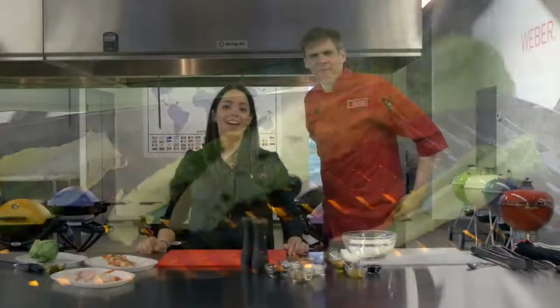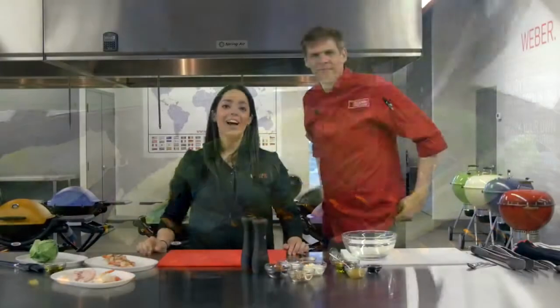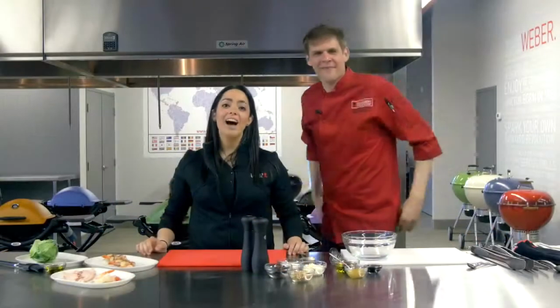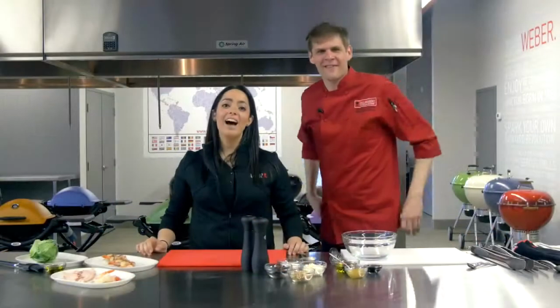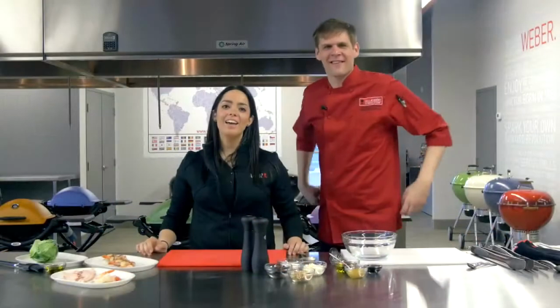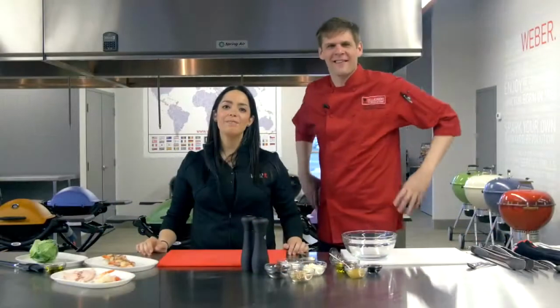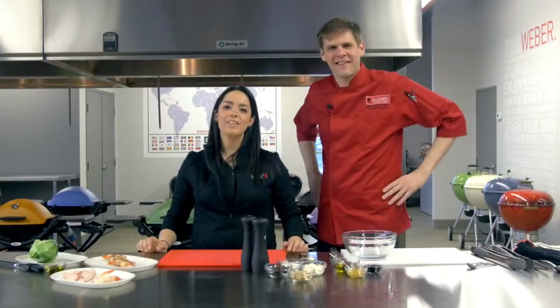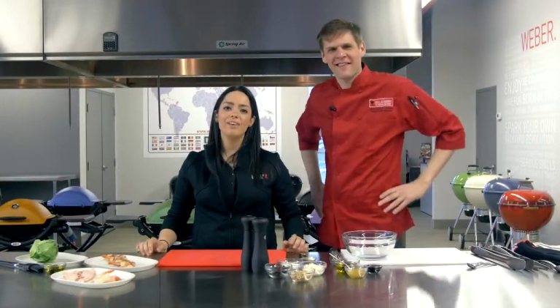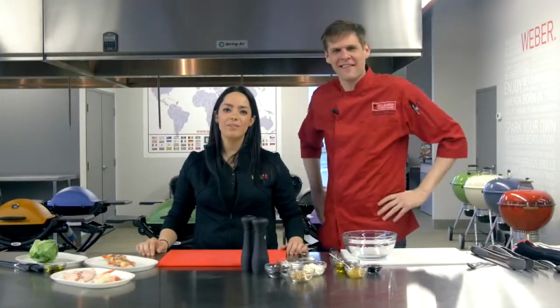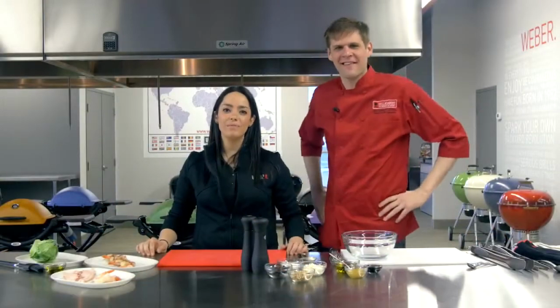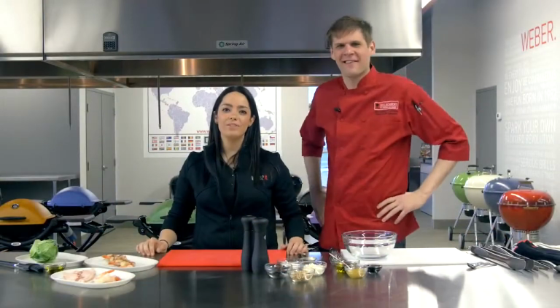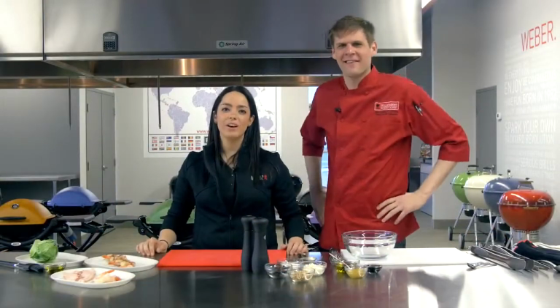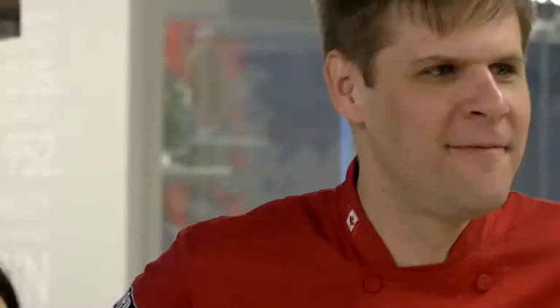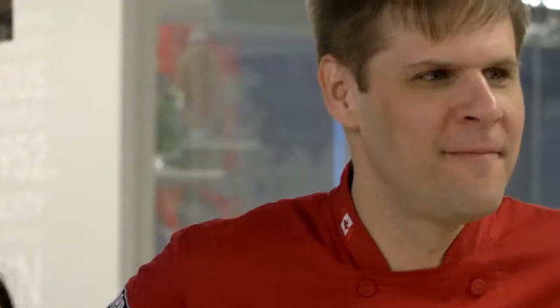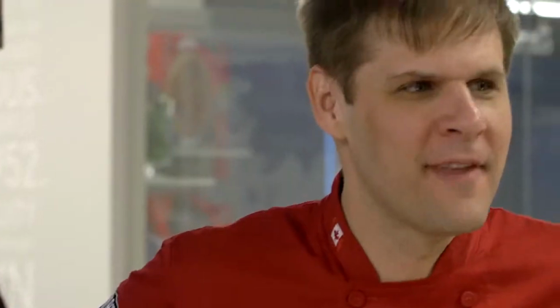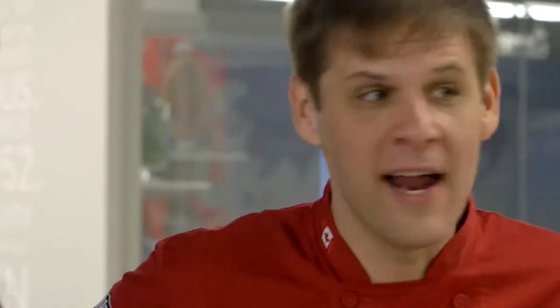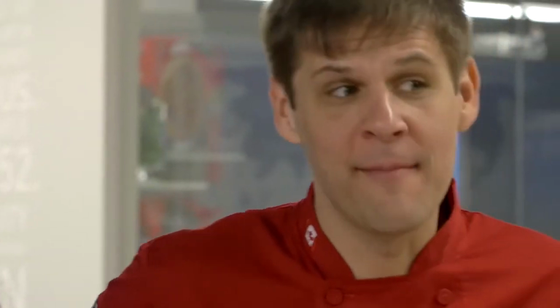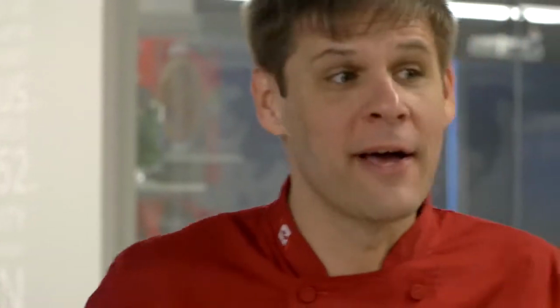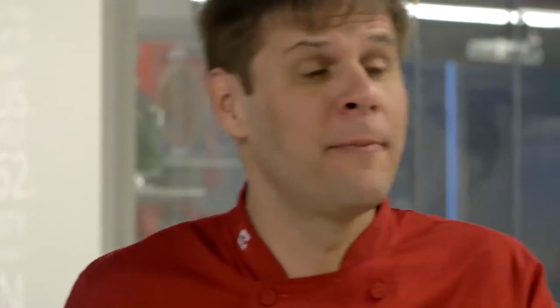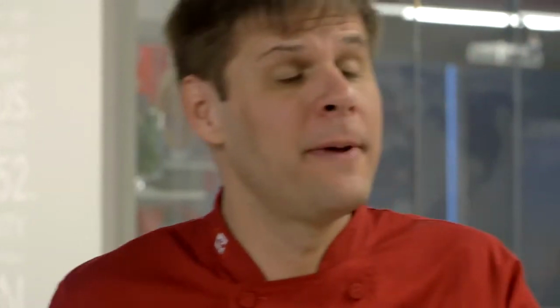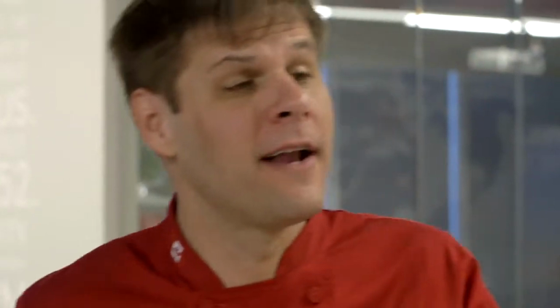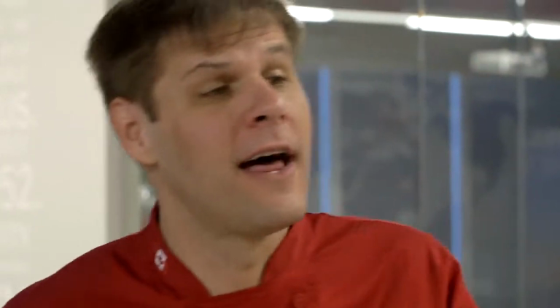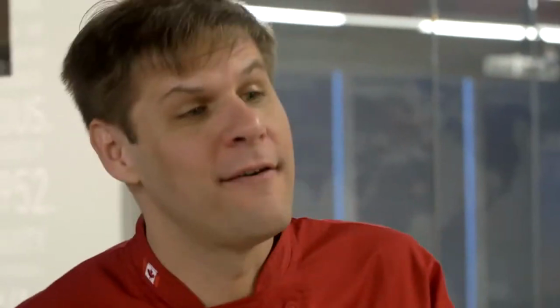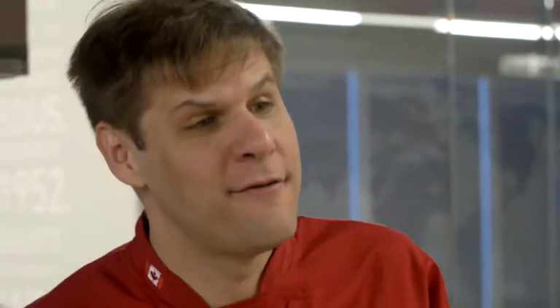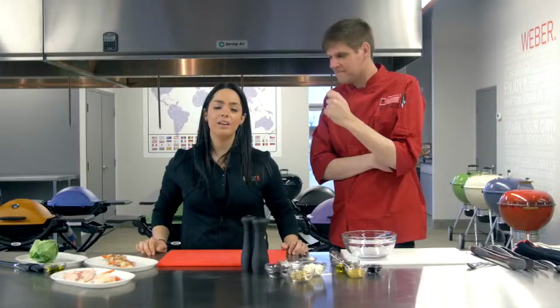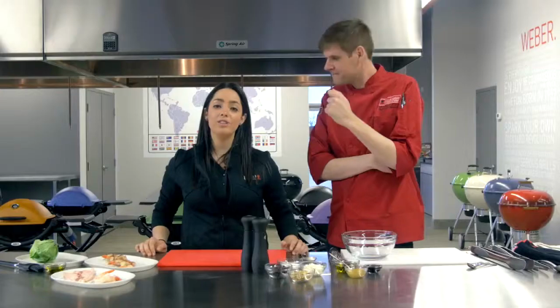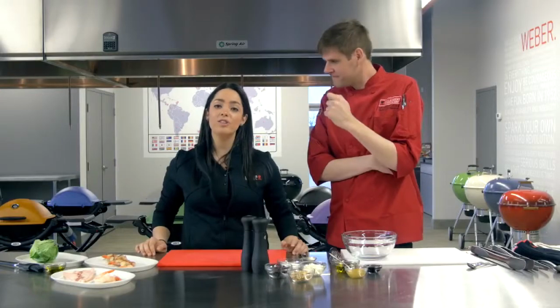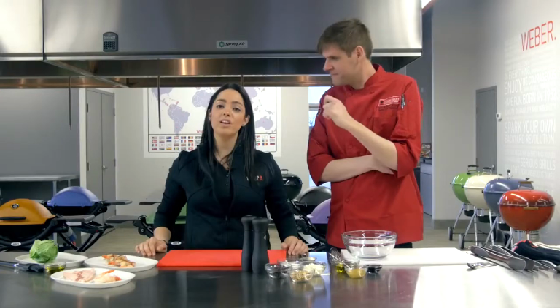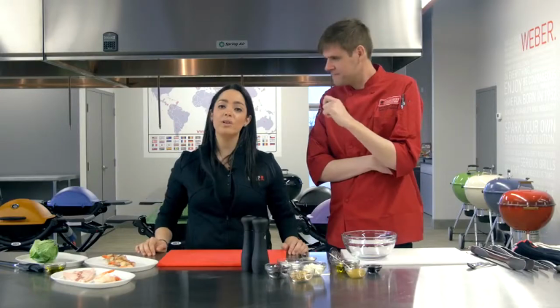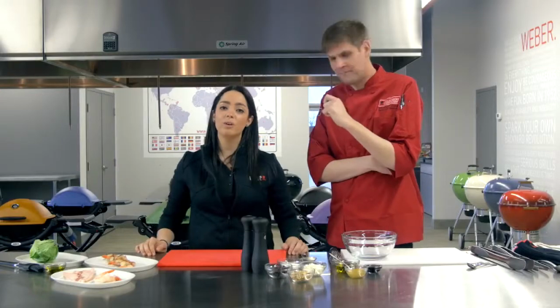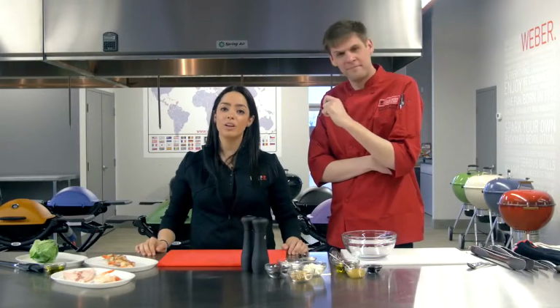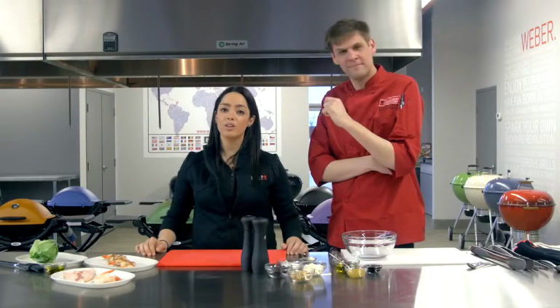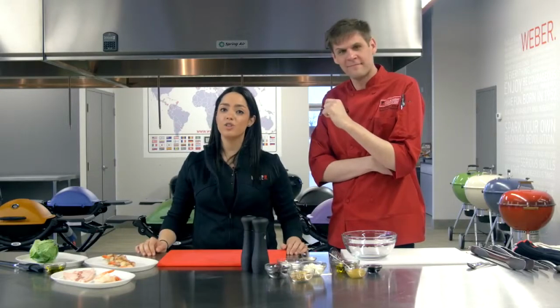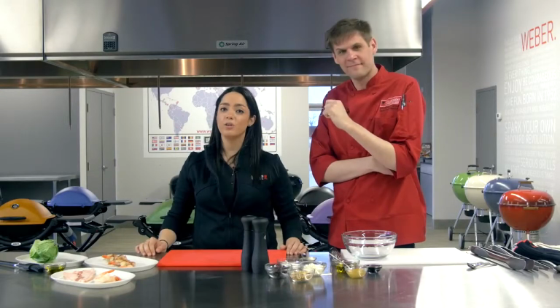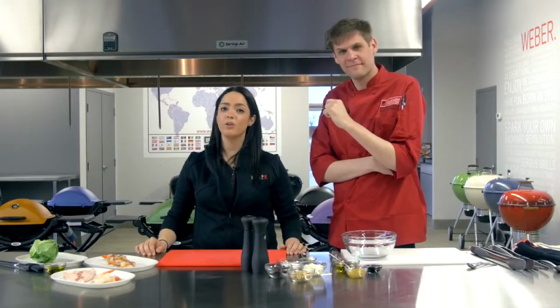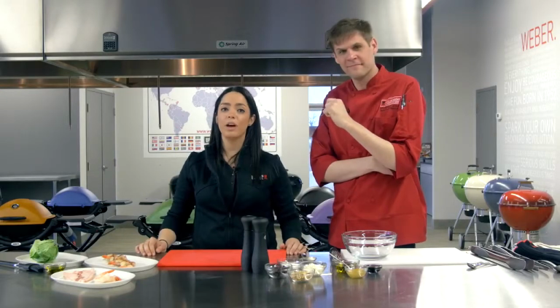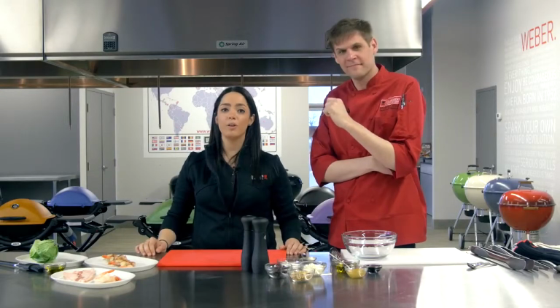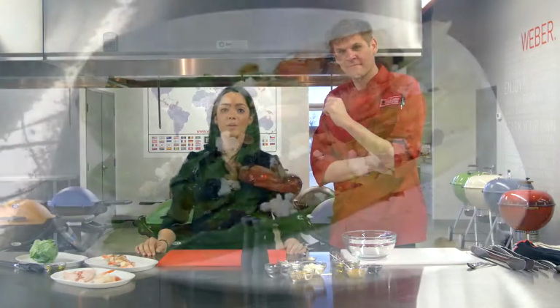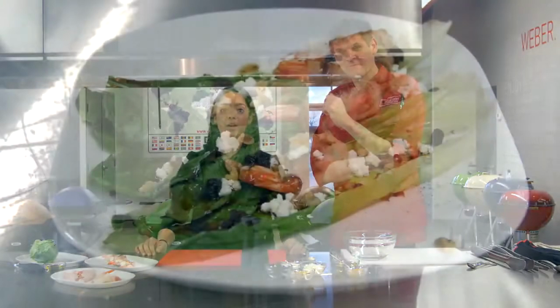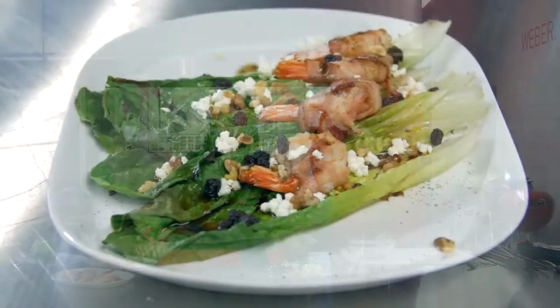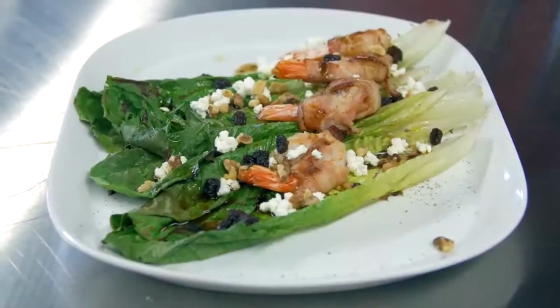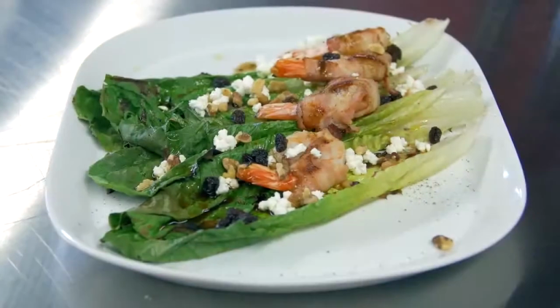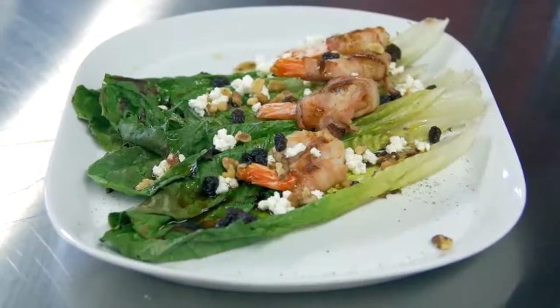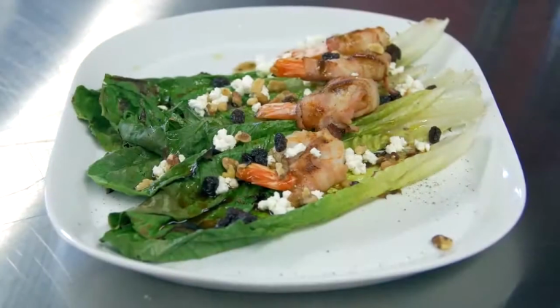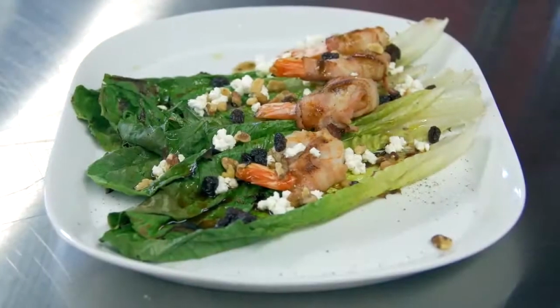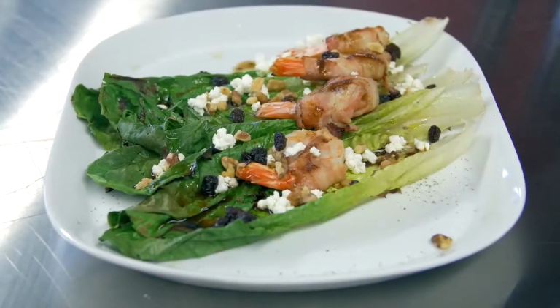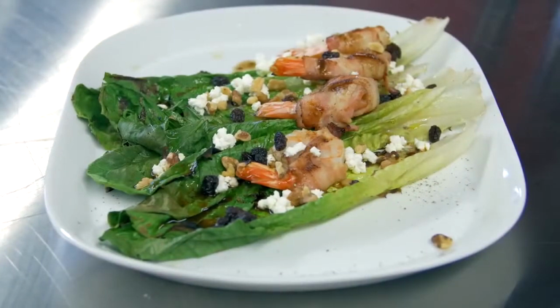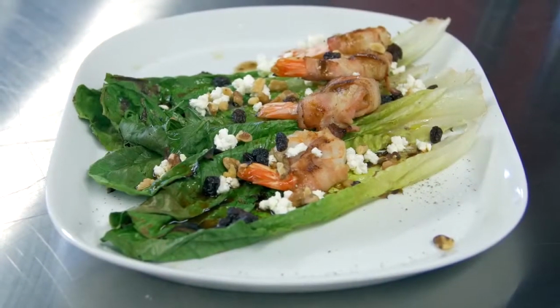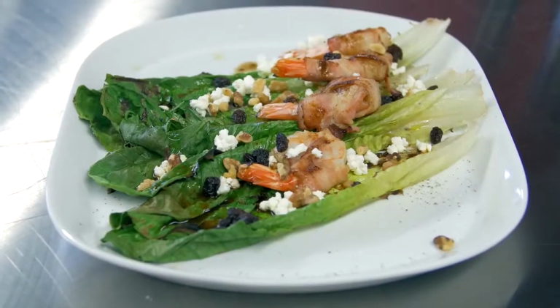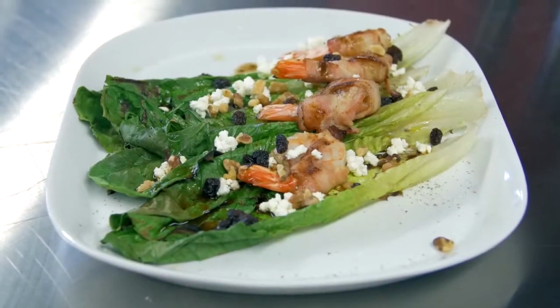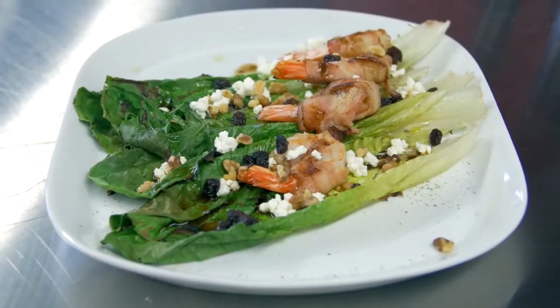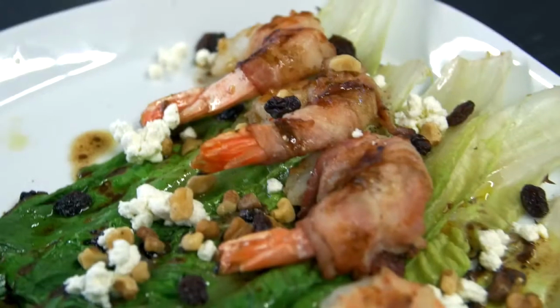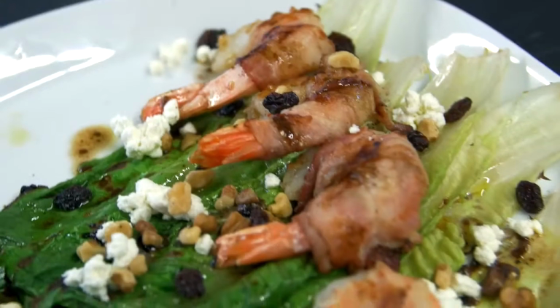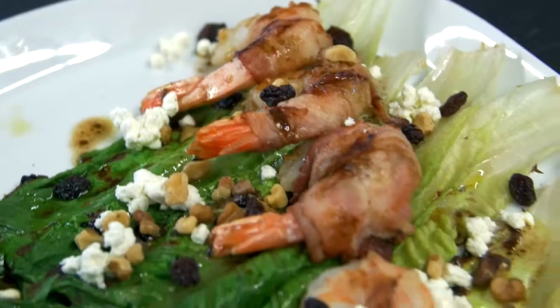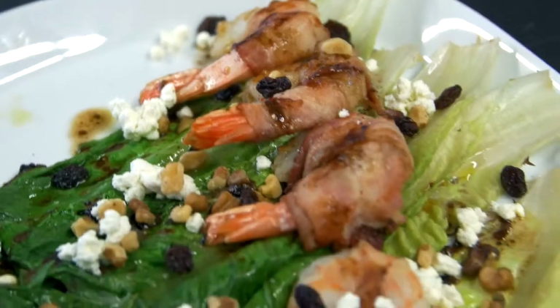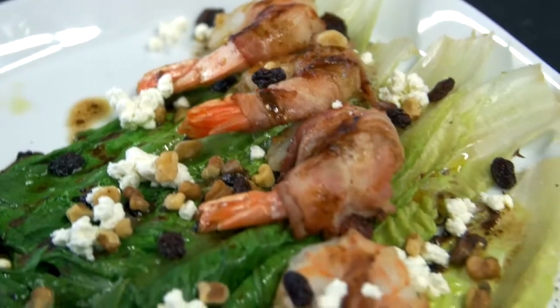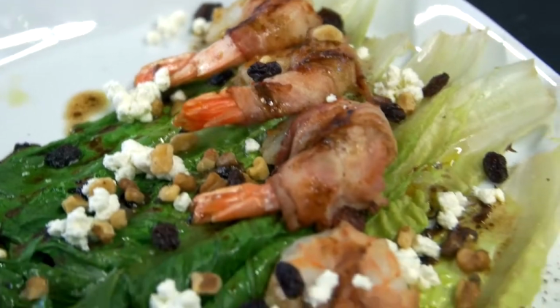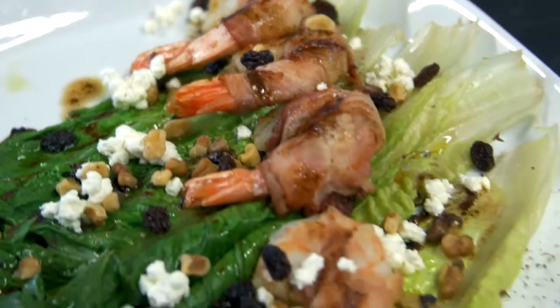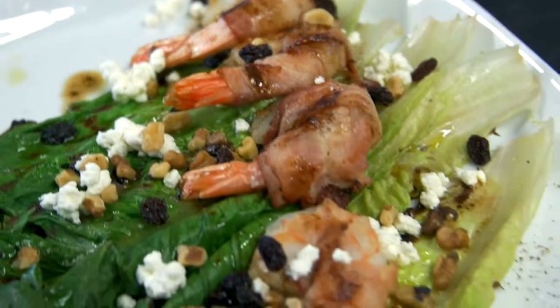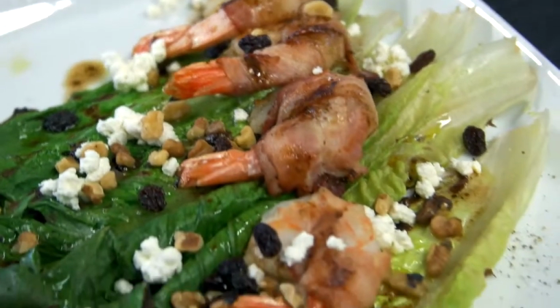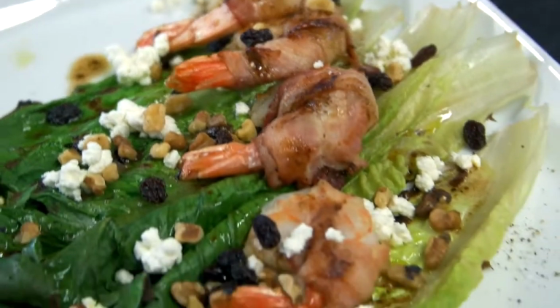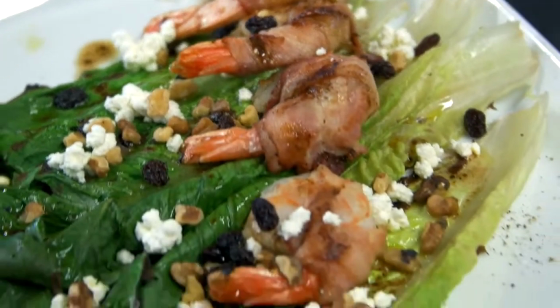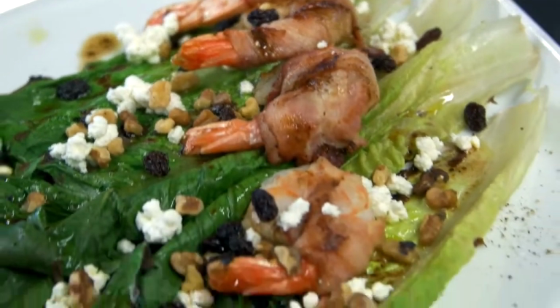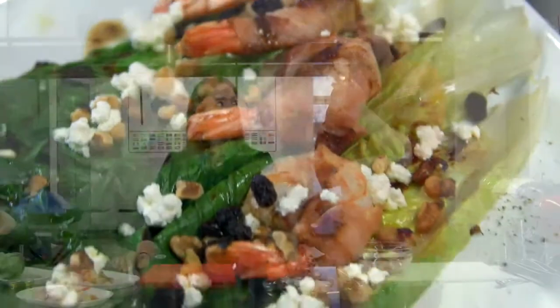Hi, I'm Daphna Mizrahi. And I'm Michael P. Clave. And today we're going to show you how to make grilled romaine salad with bacon-wrapped shrimp.